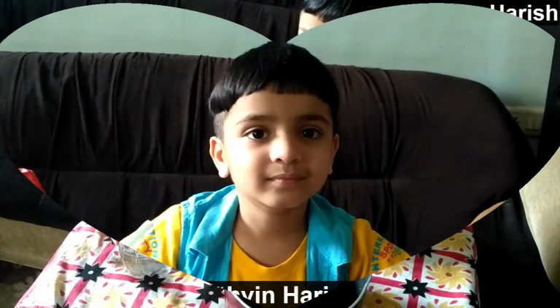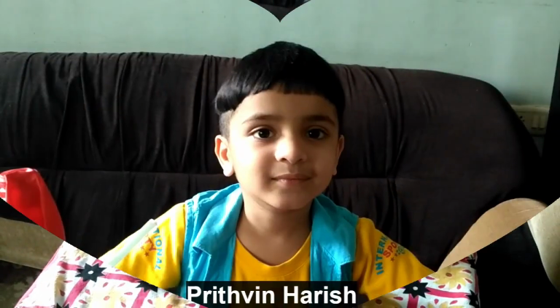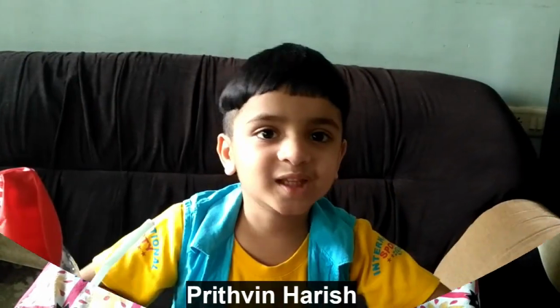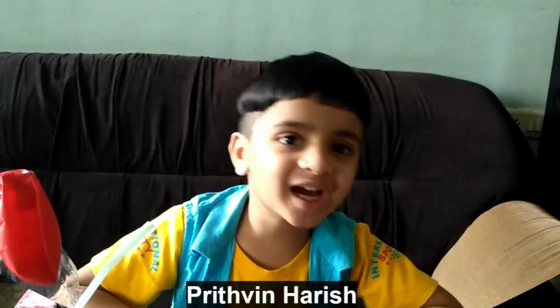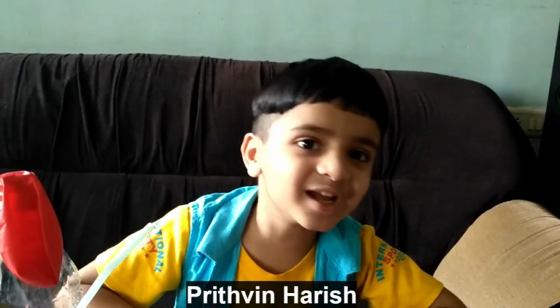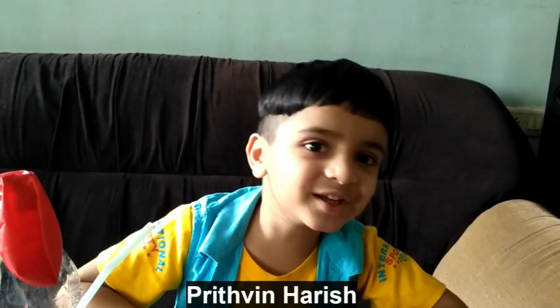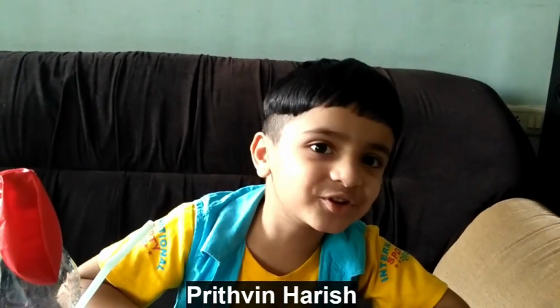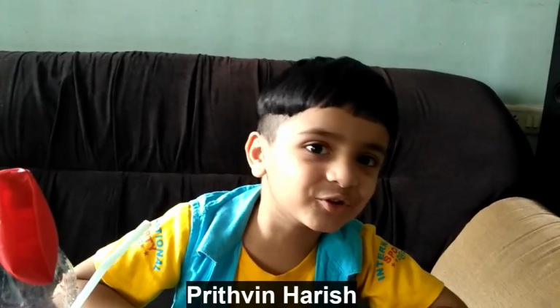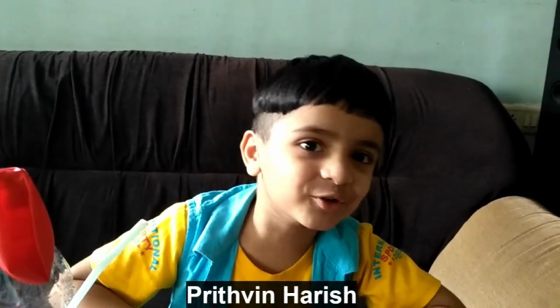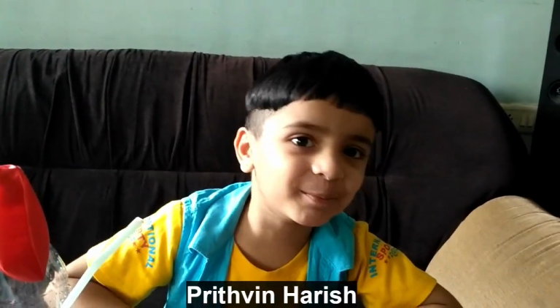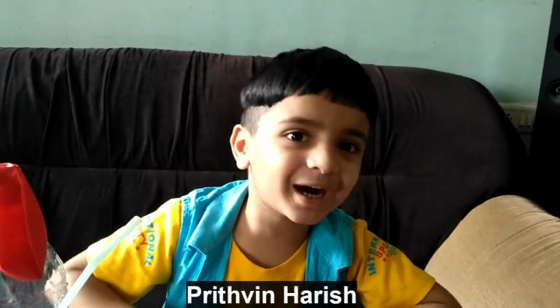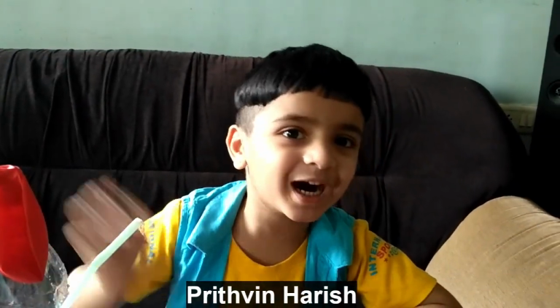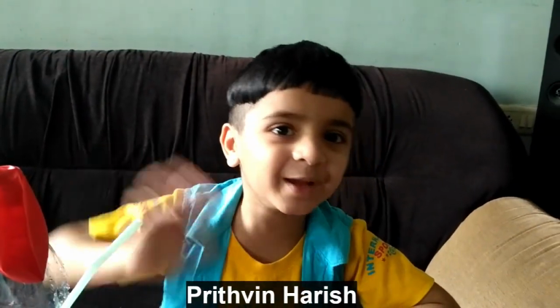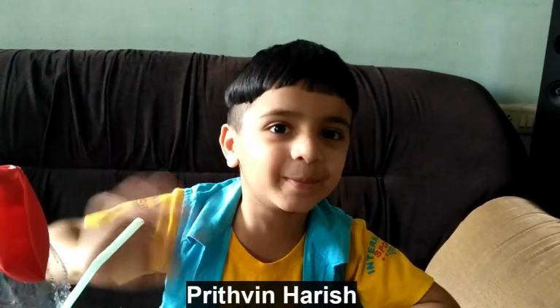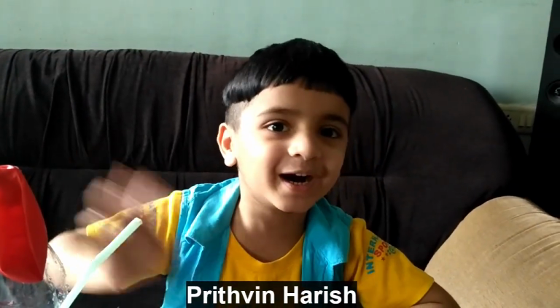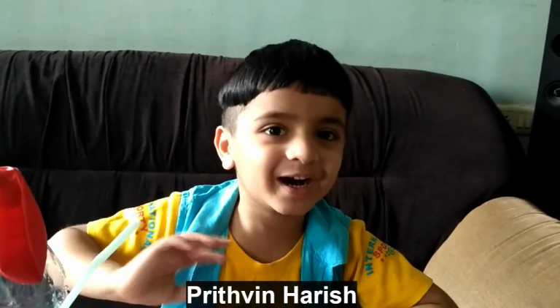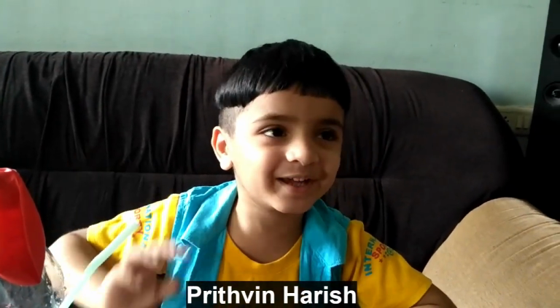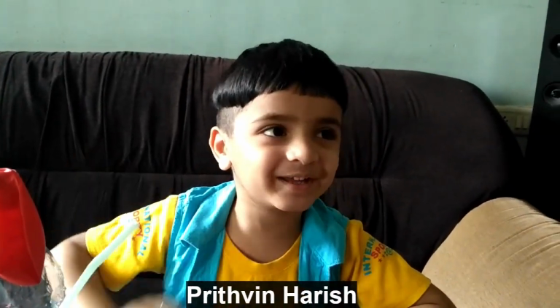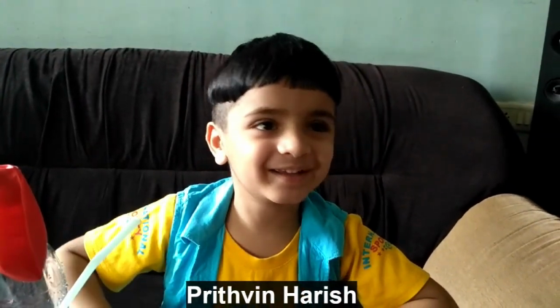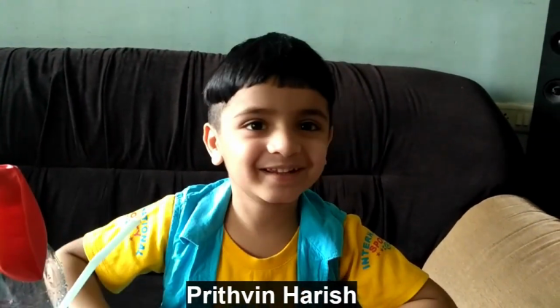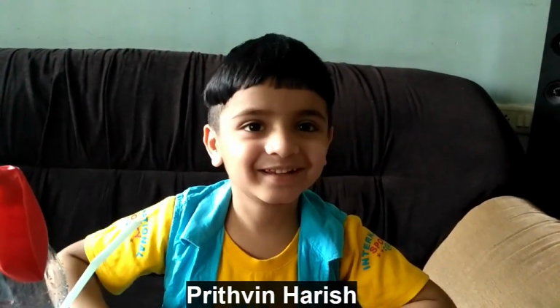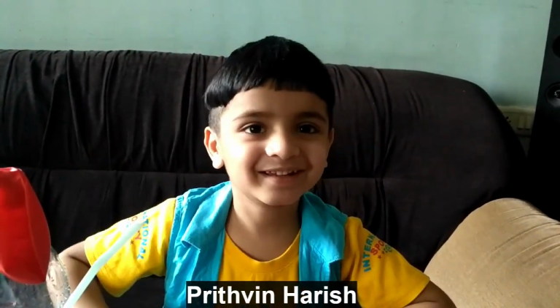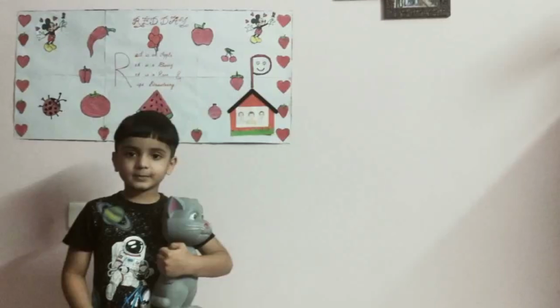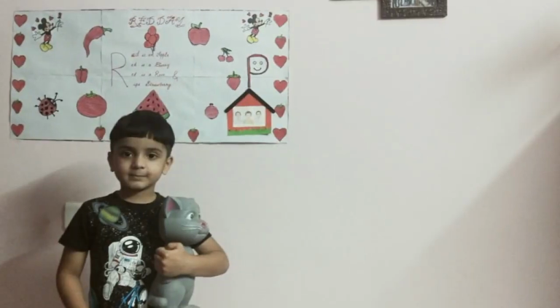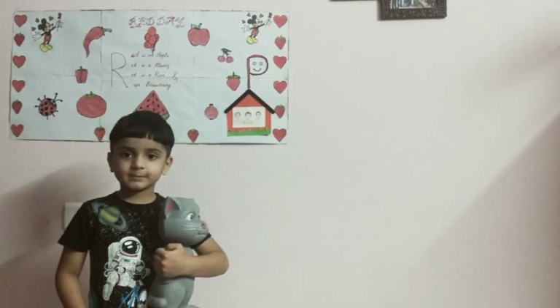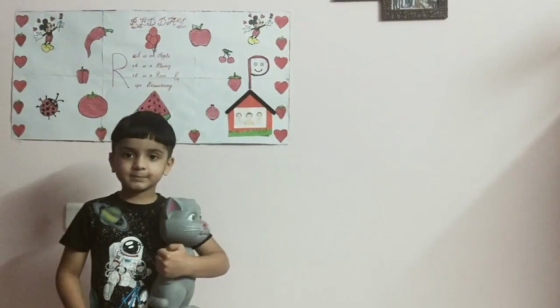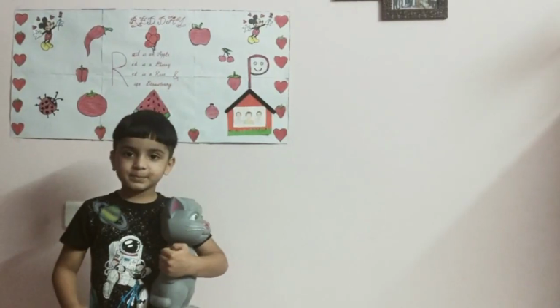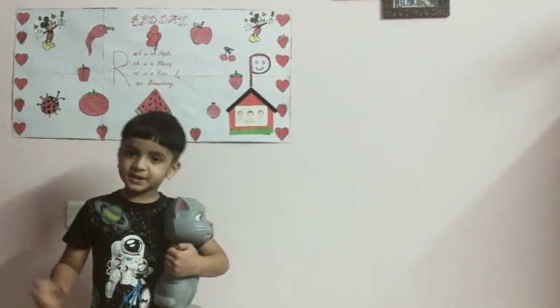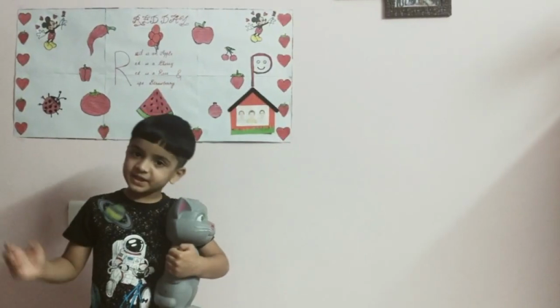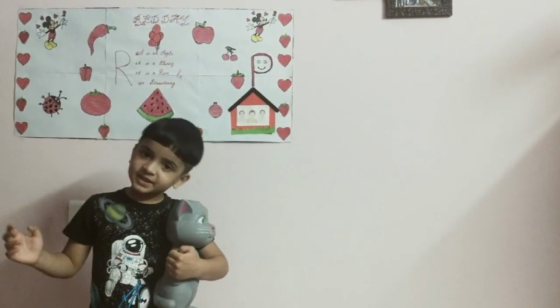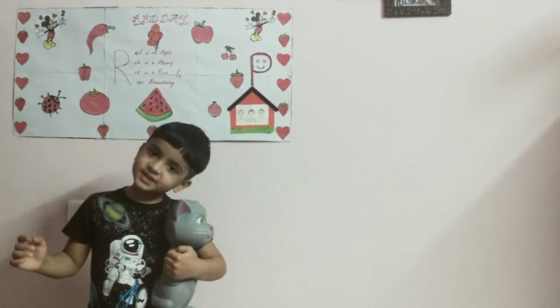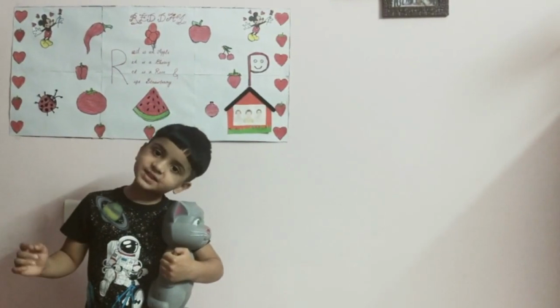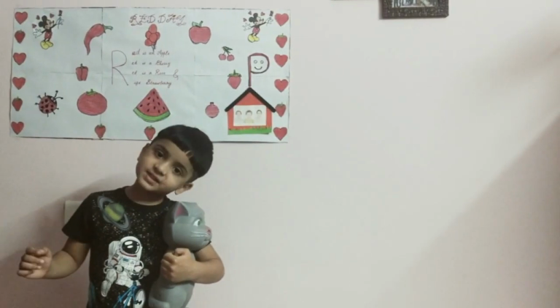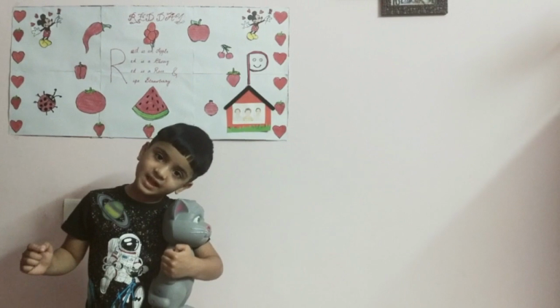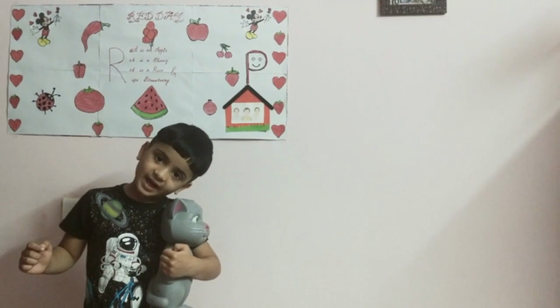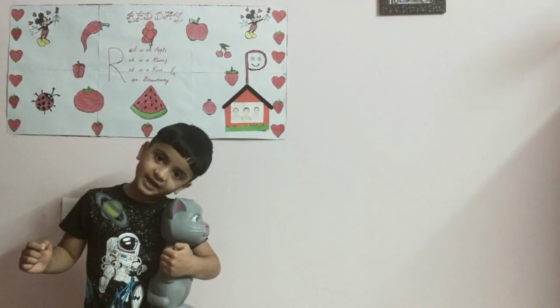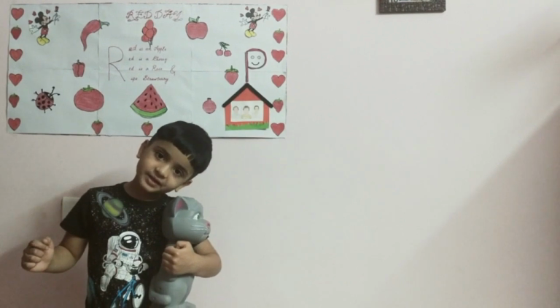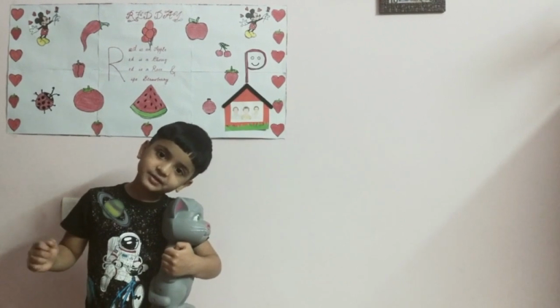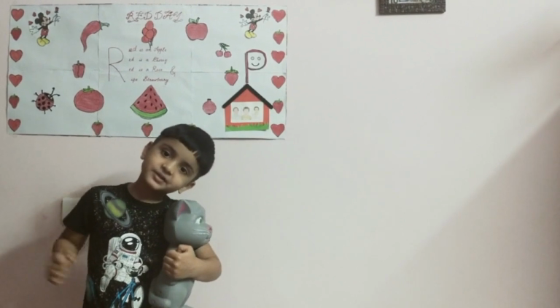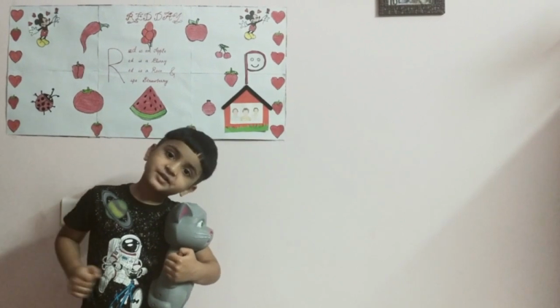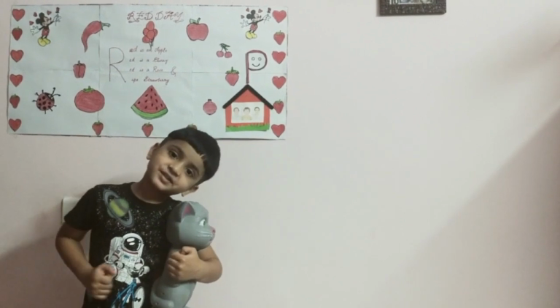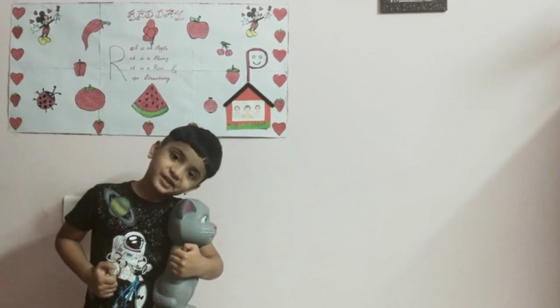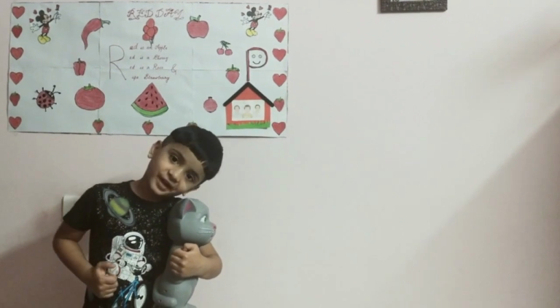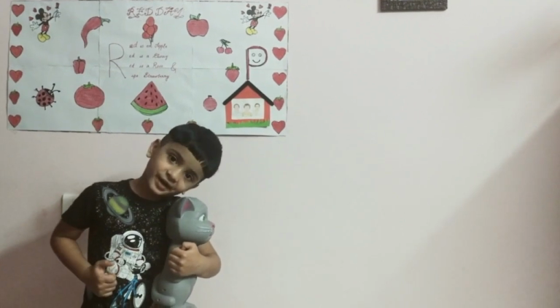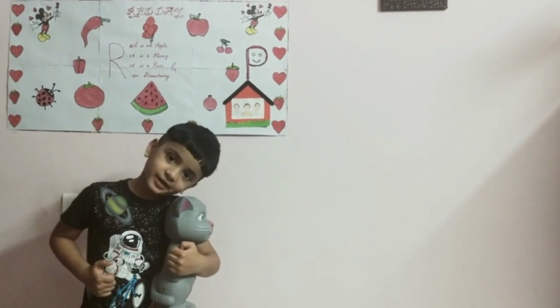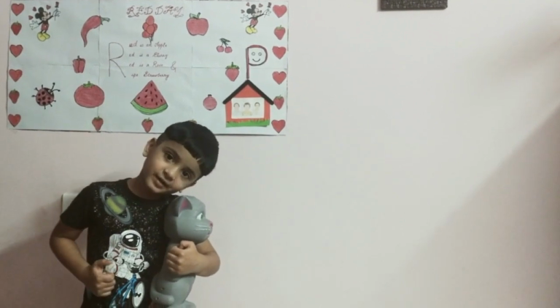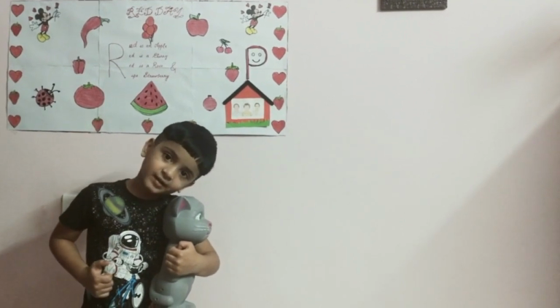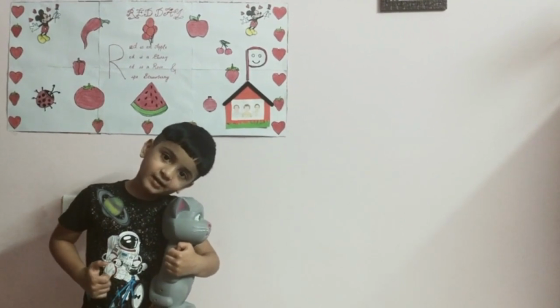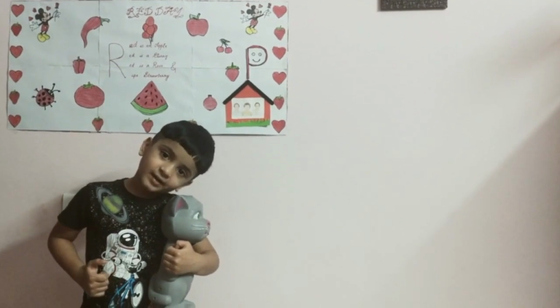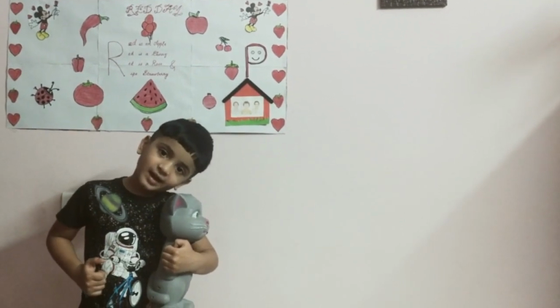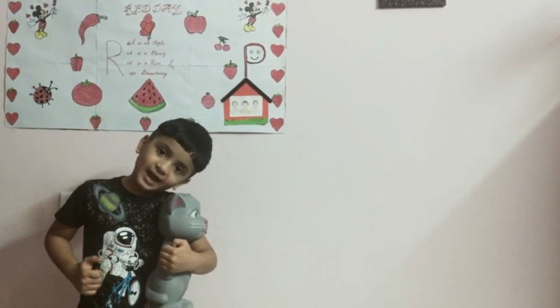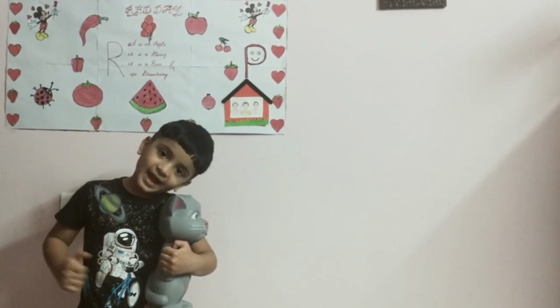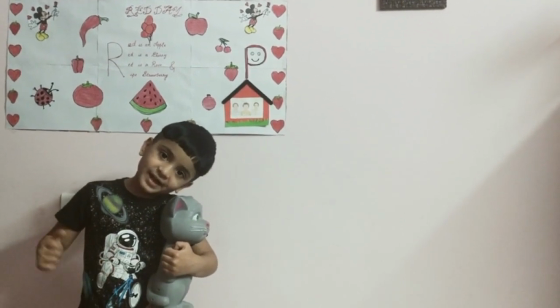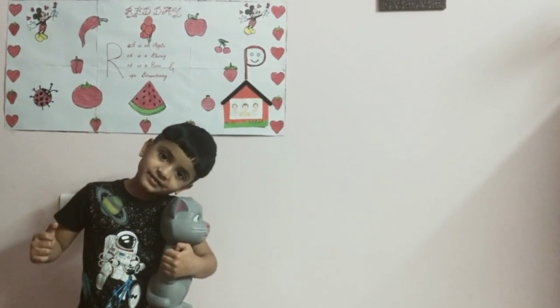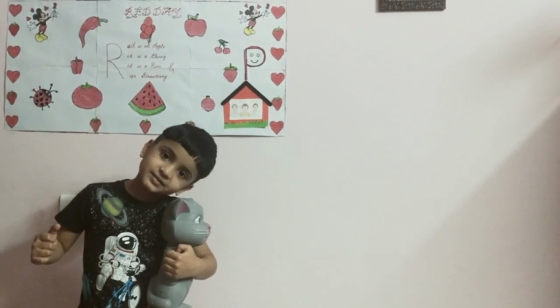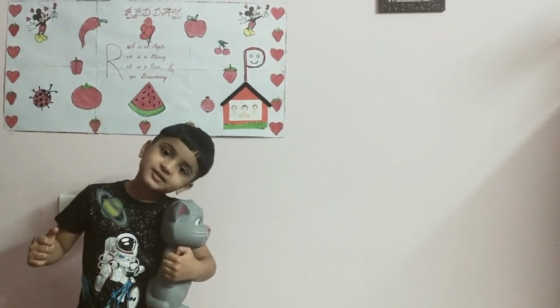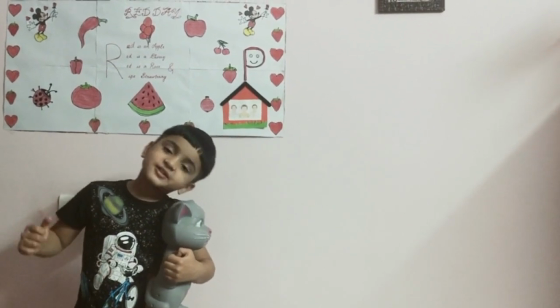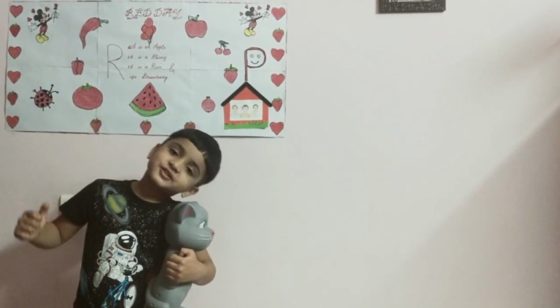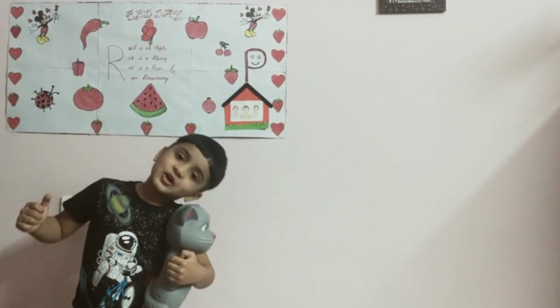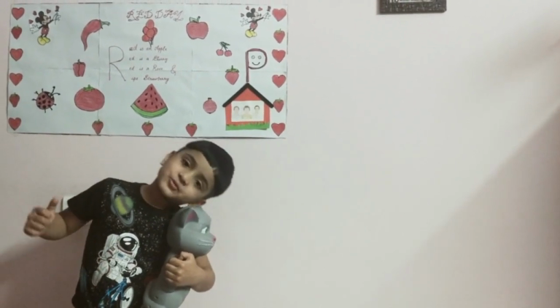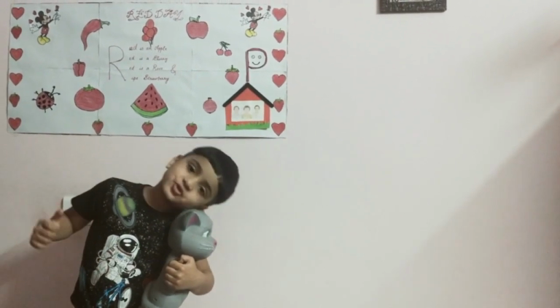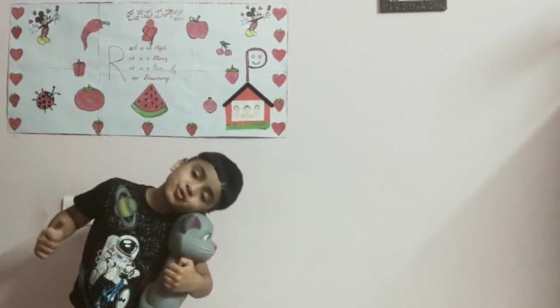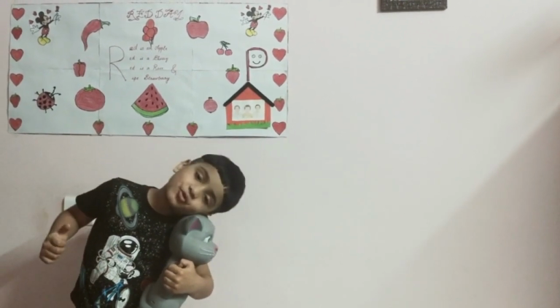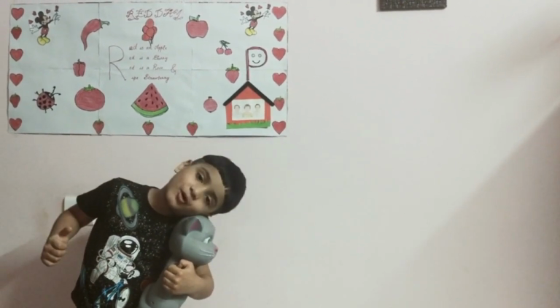Thank you! Bye bye! Please like, share and subscribe!